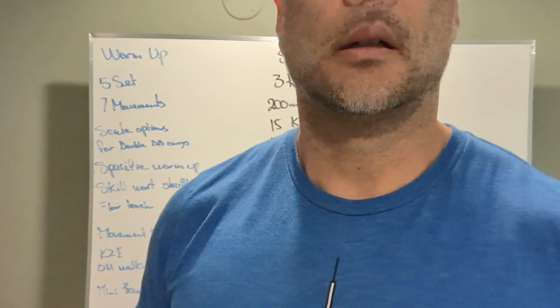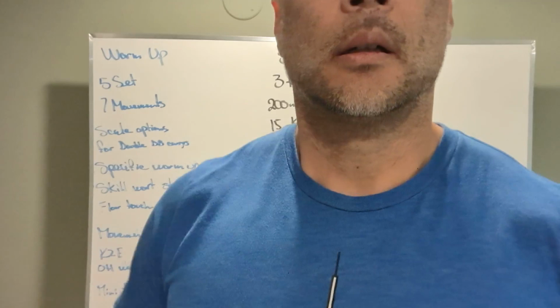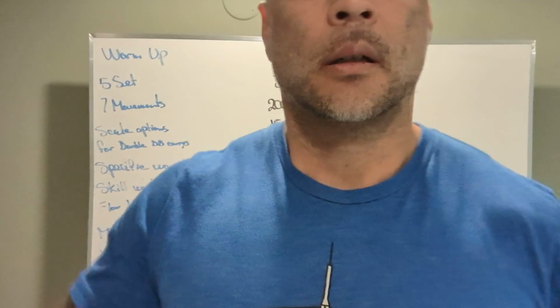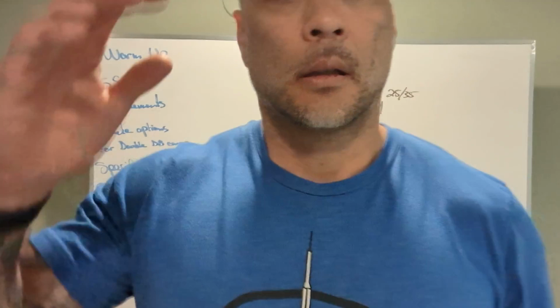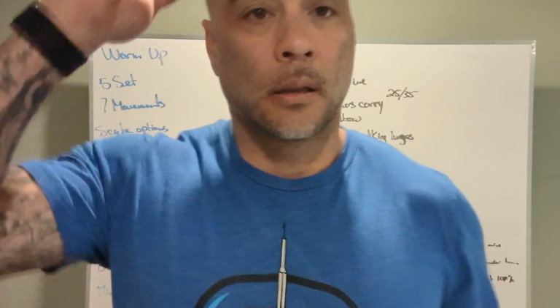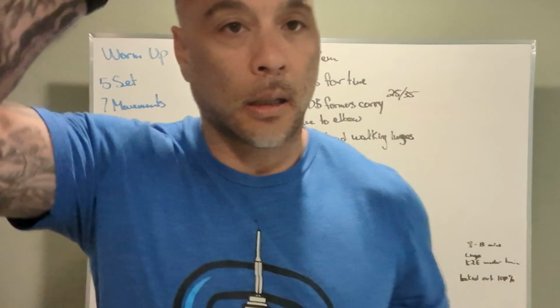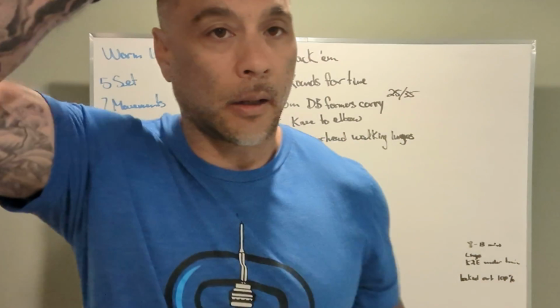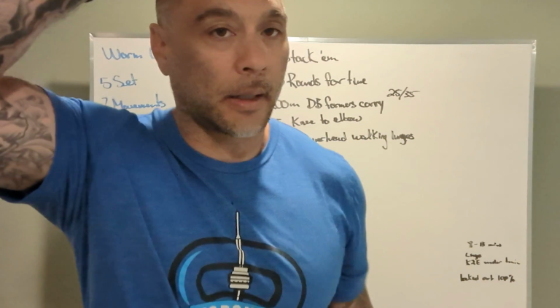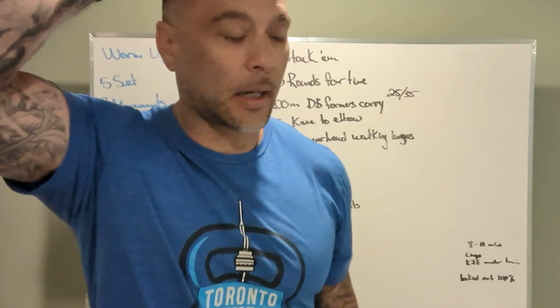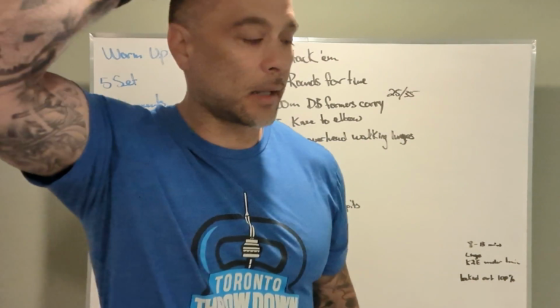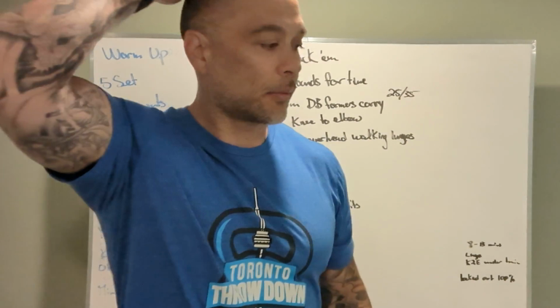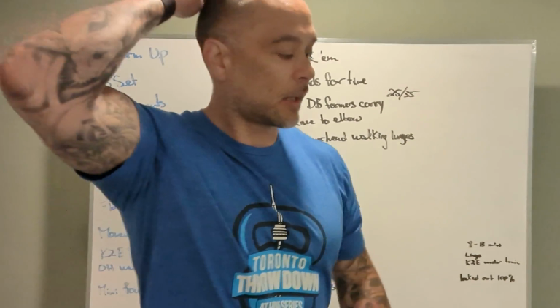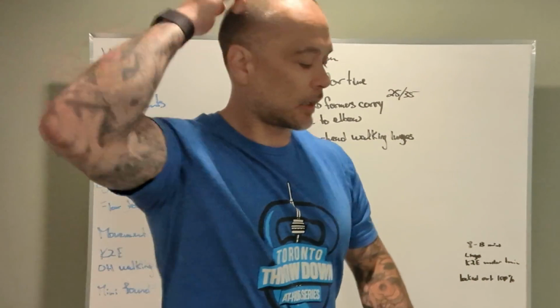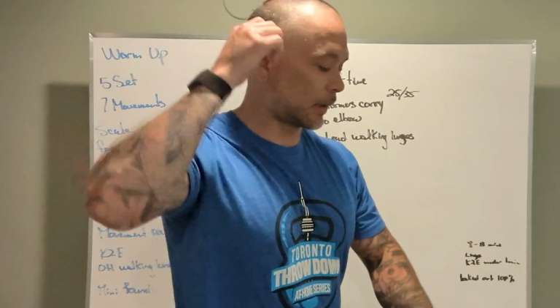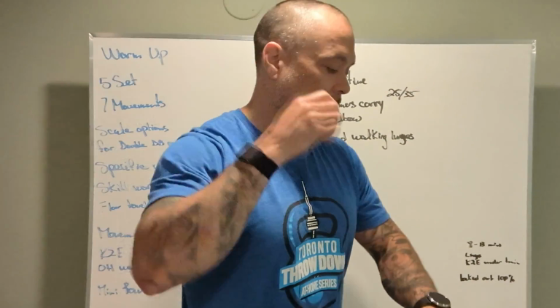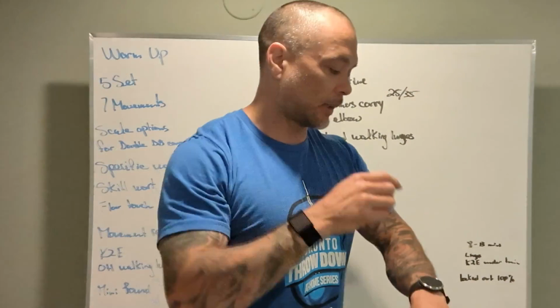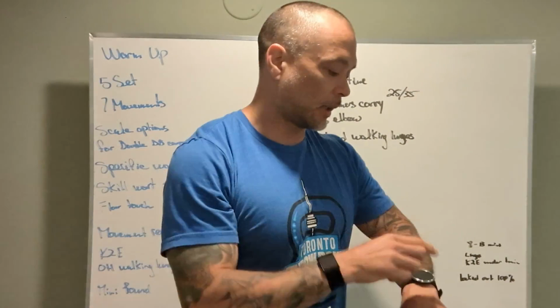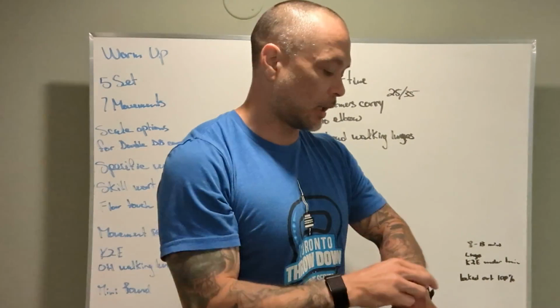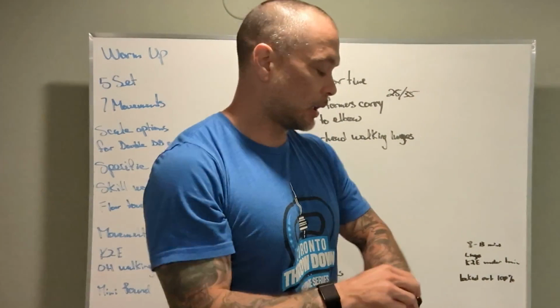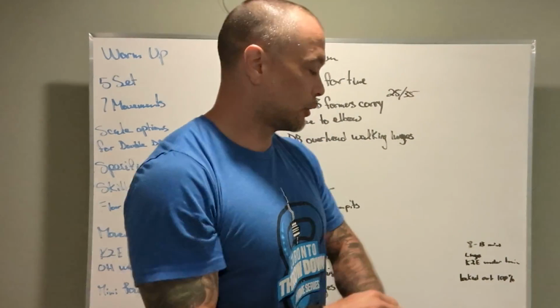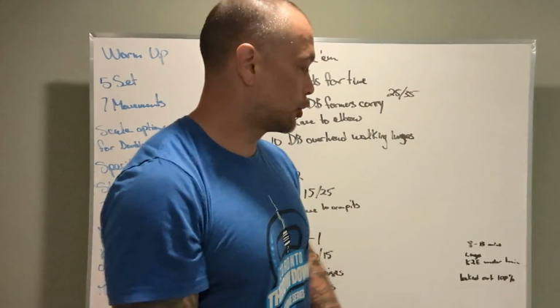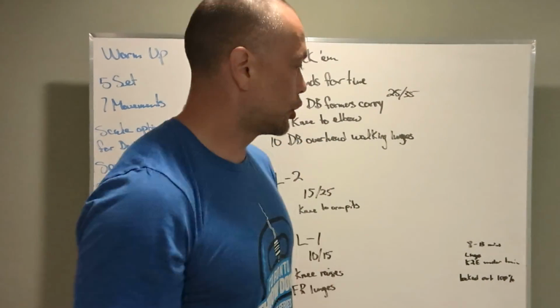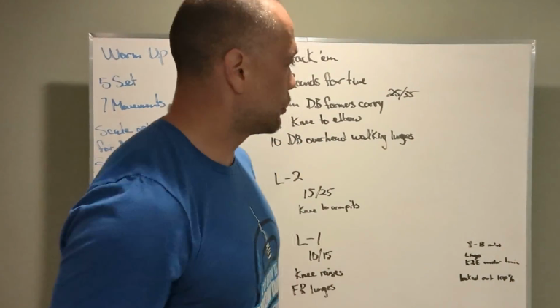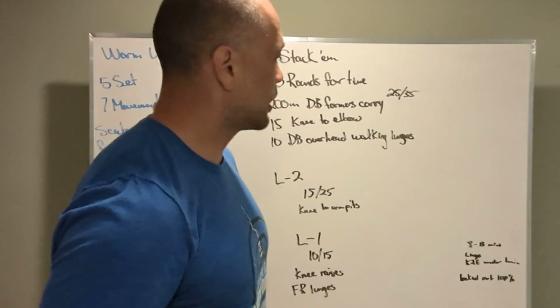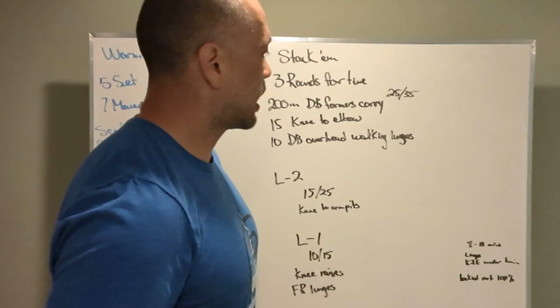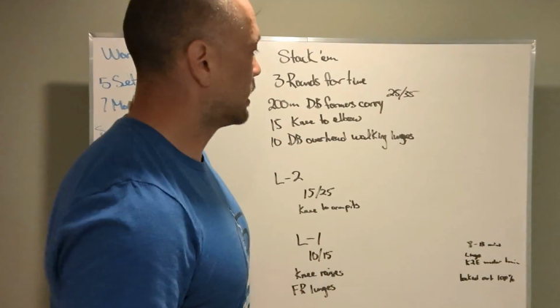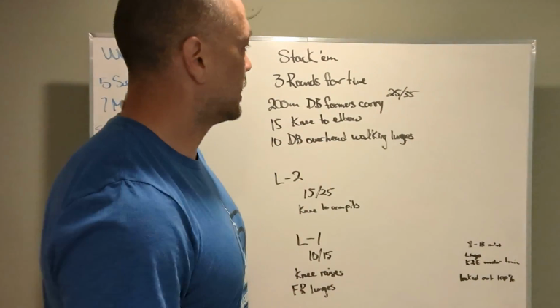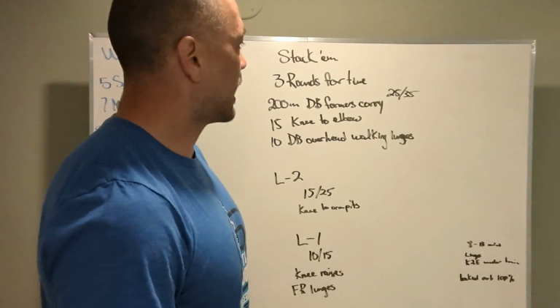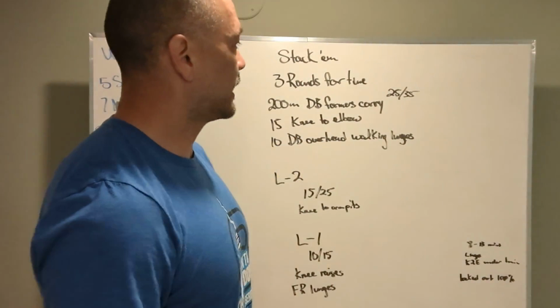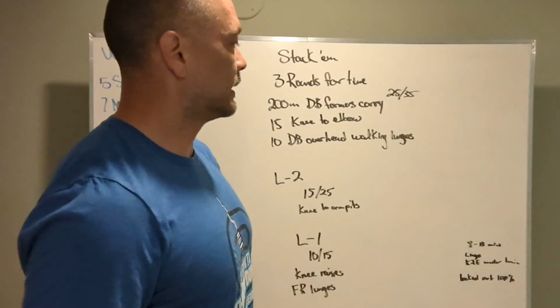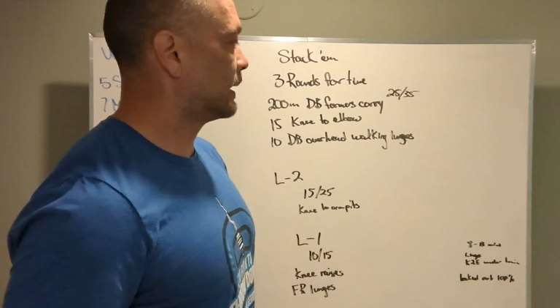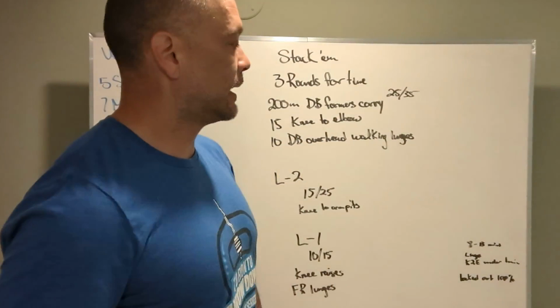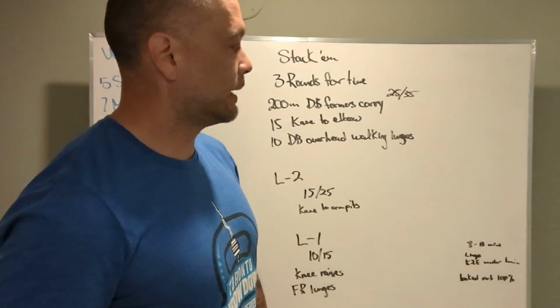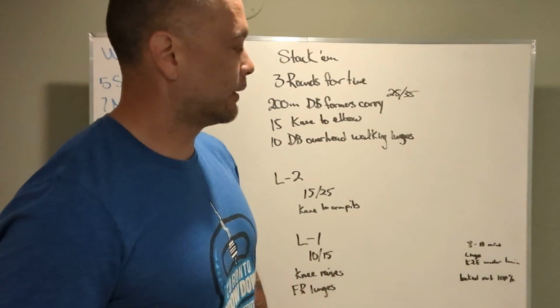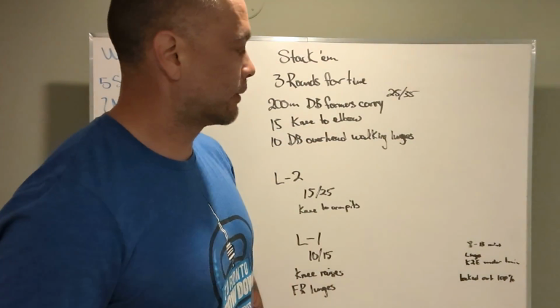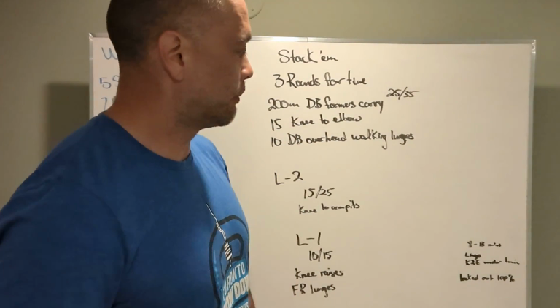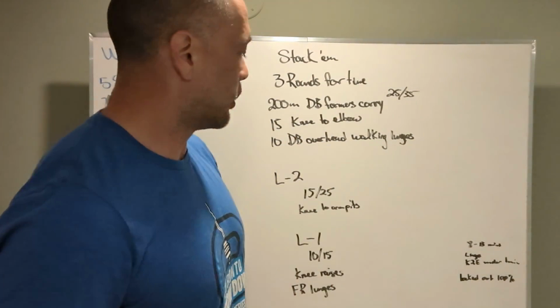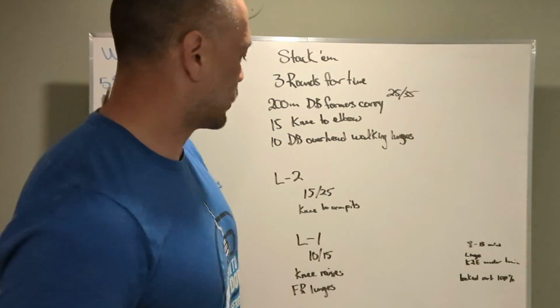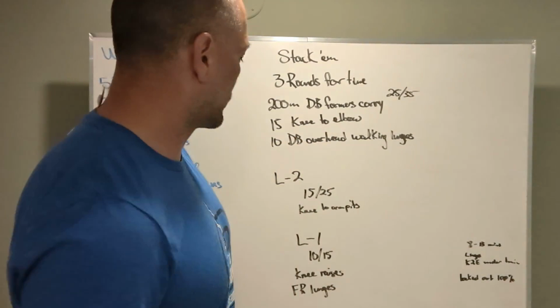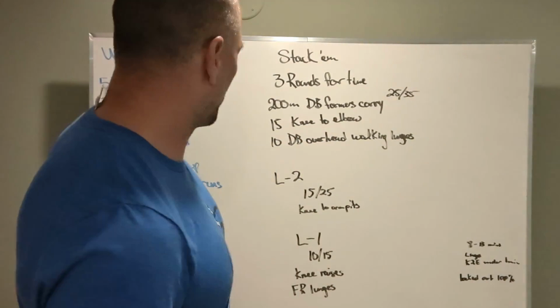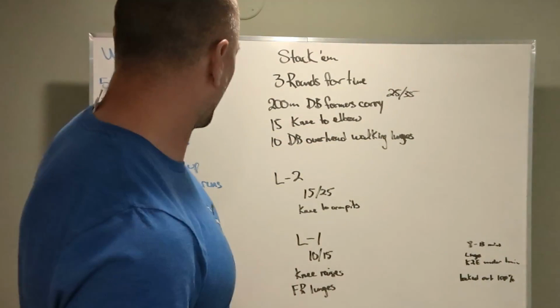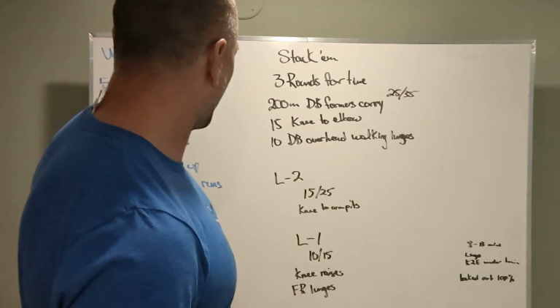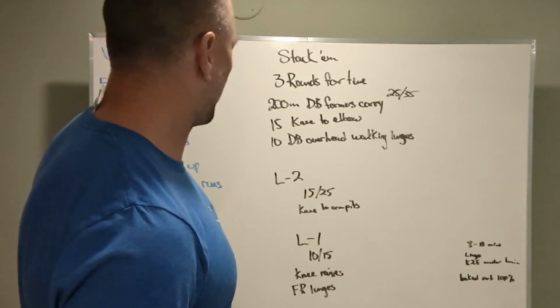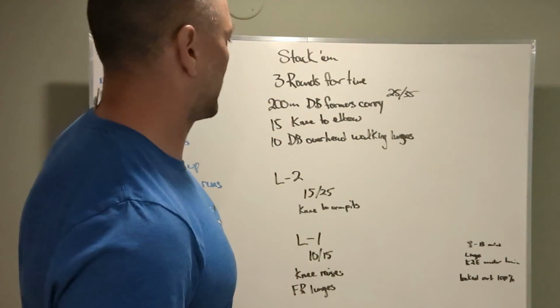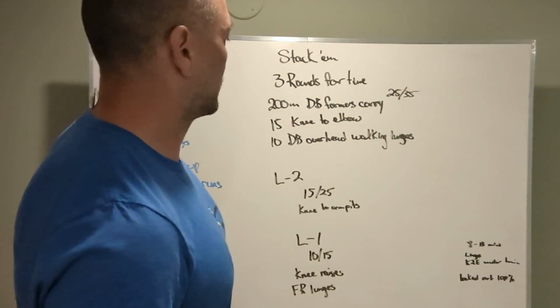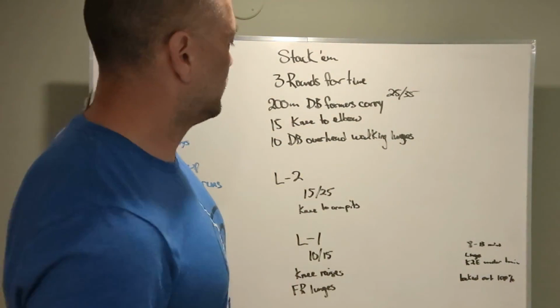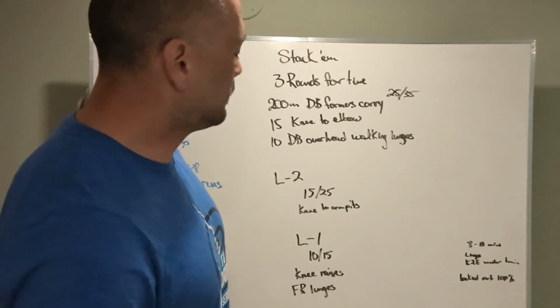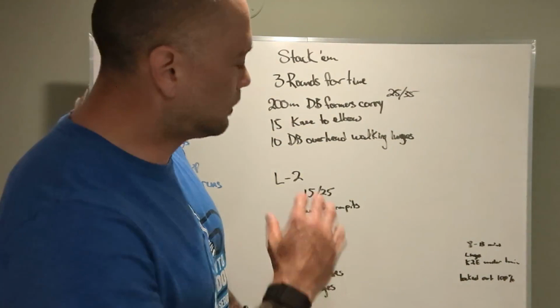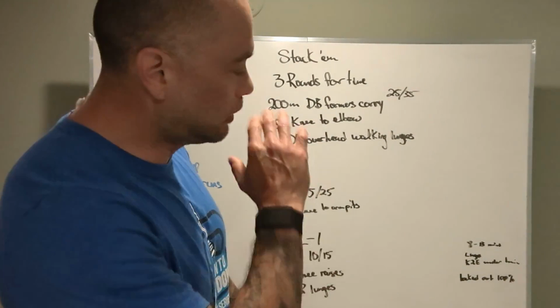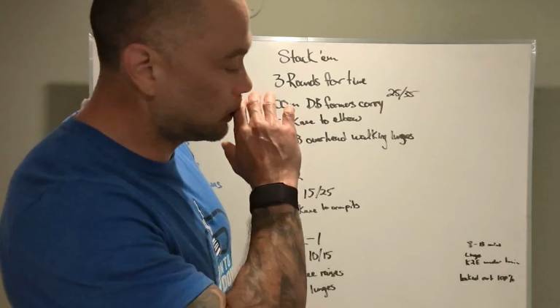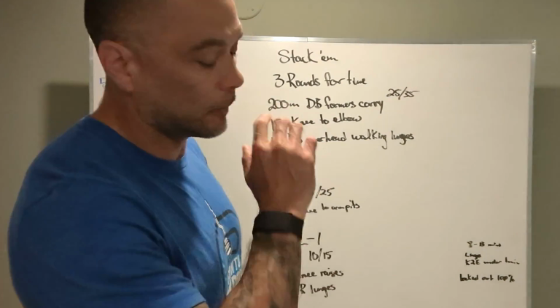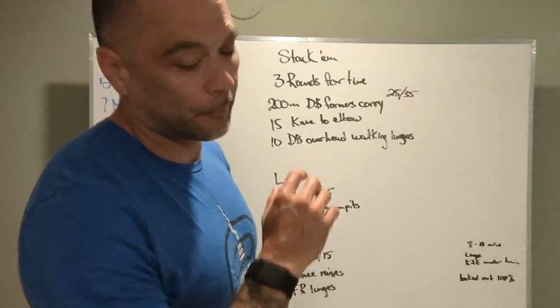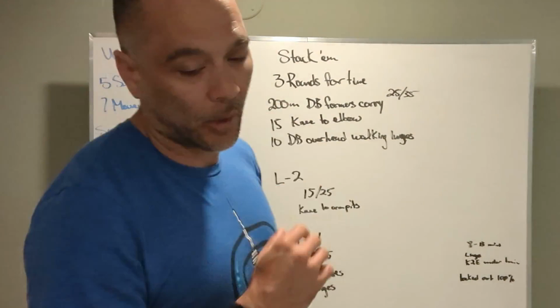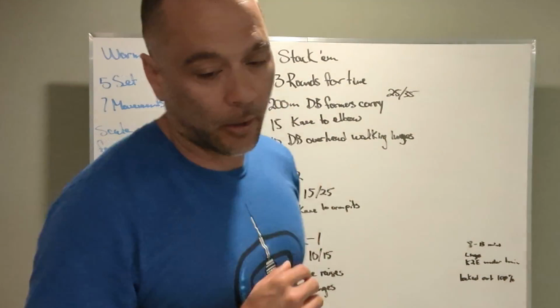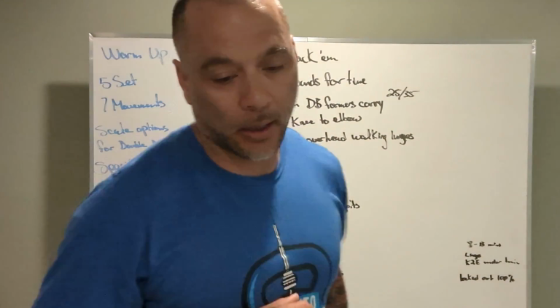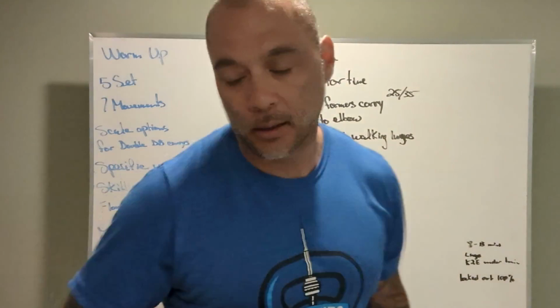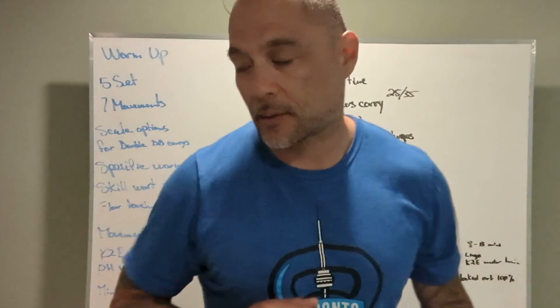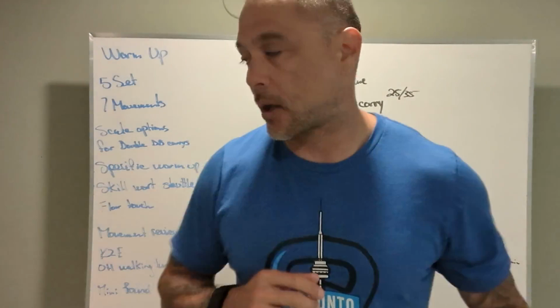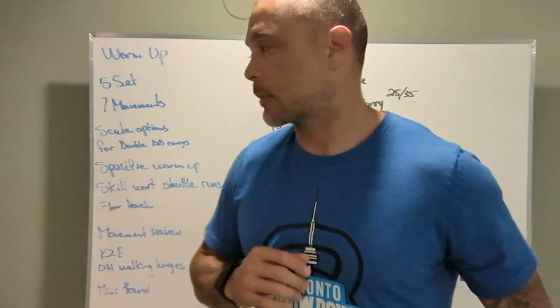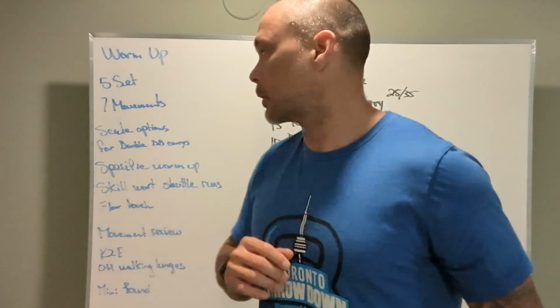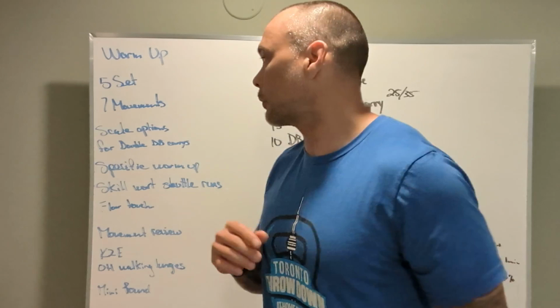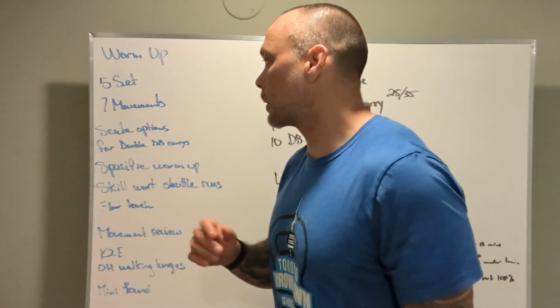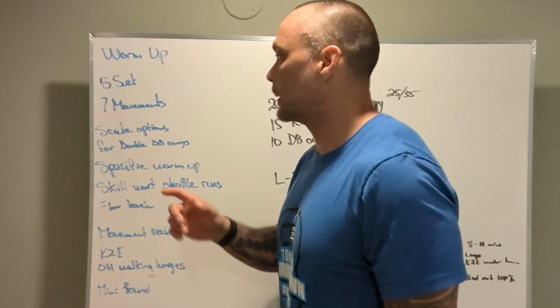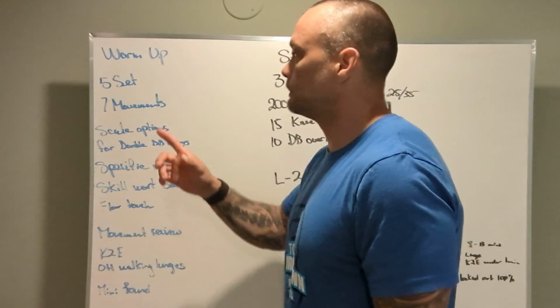All right guys, we got Sunday, June 19th board briefing. All right, let's talk about the warm-up.